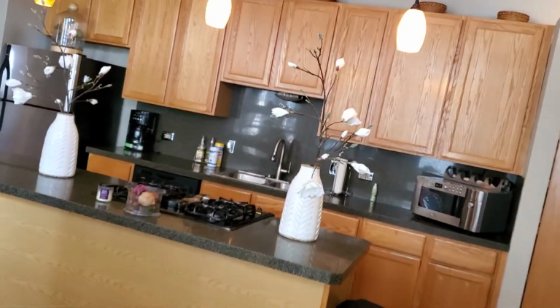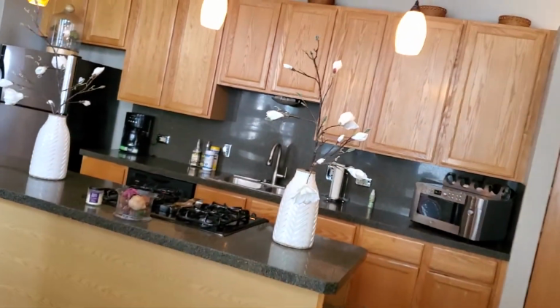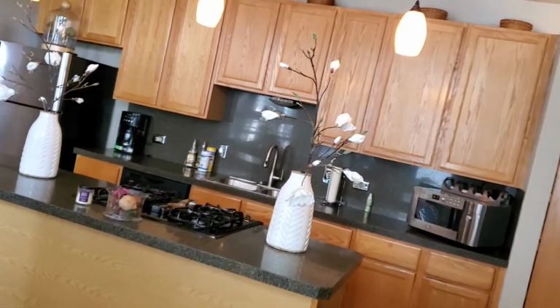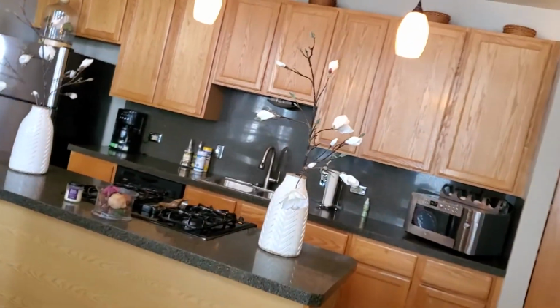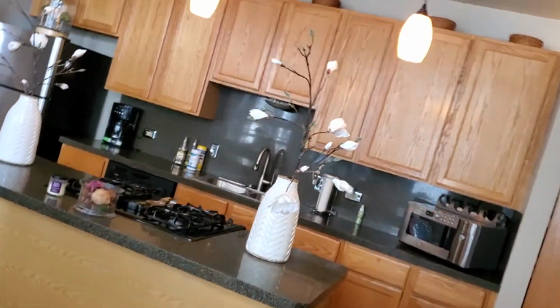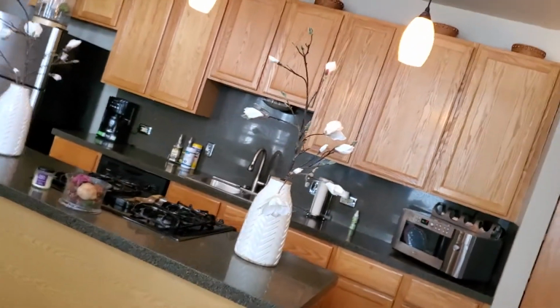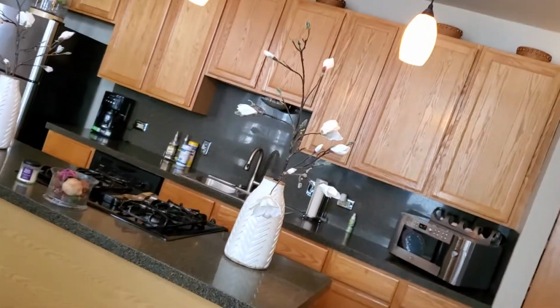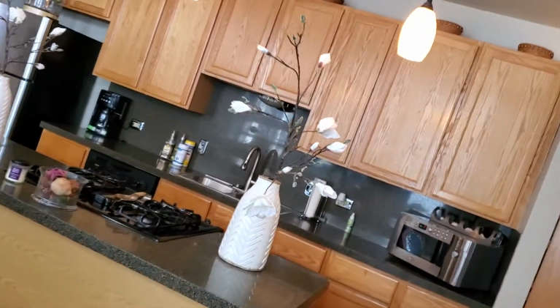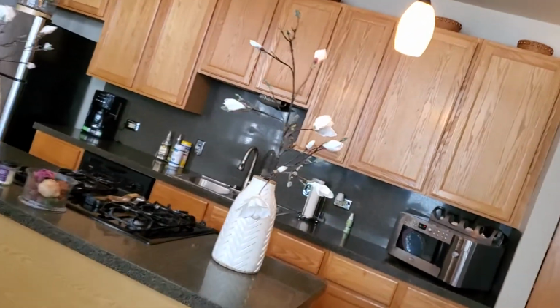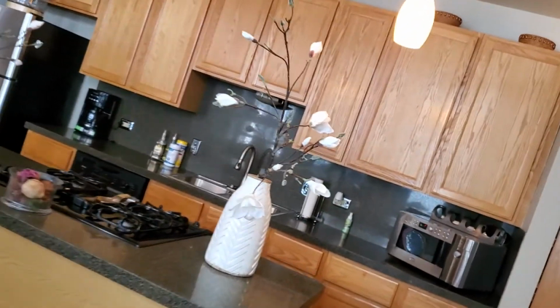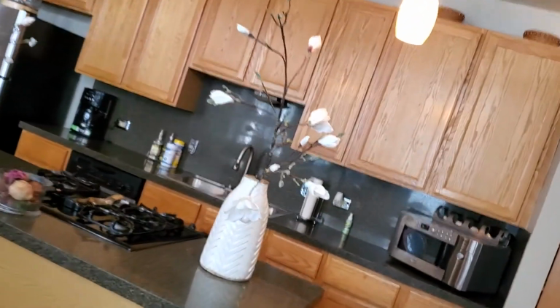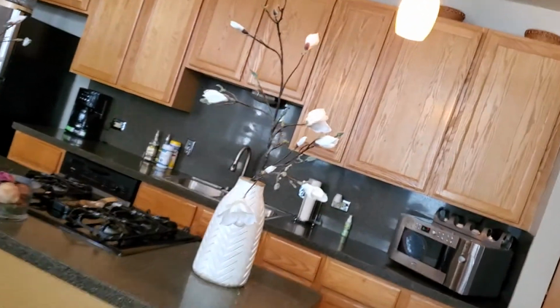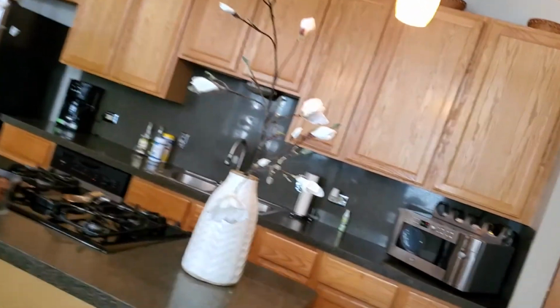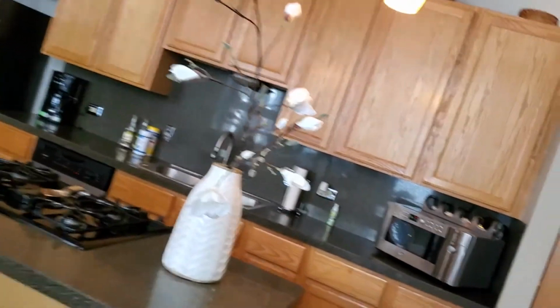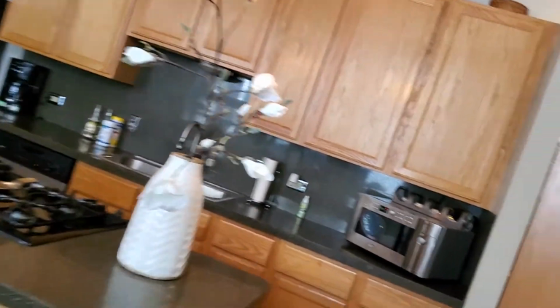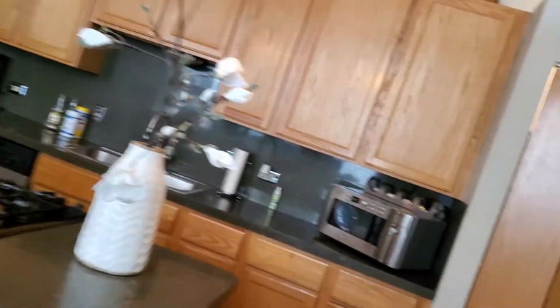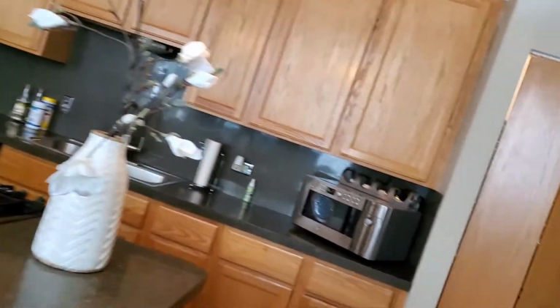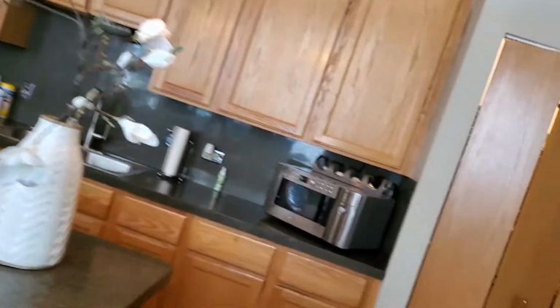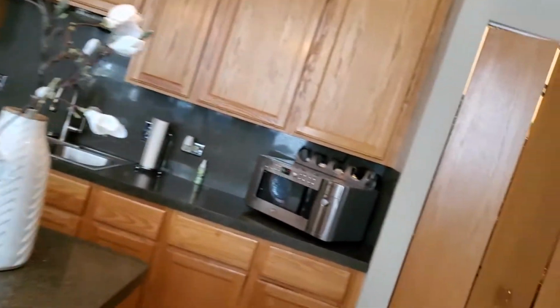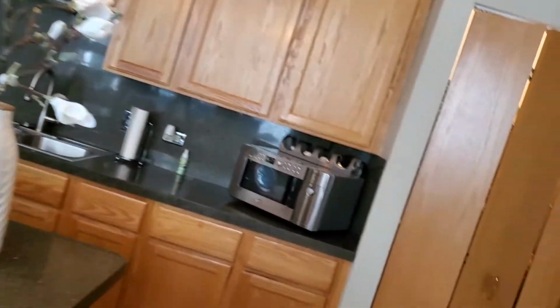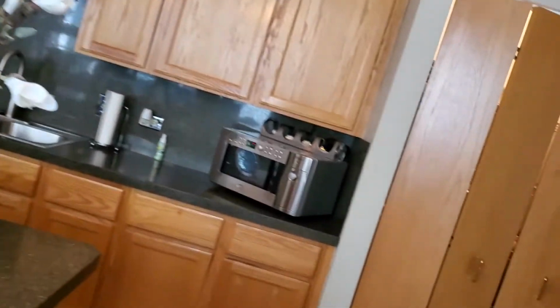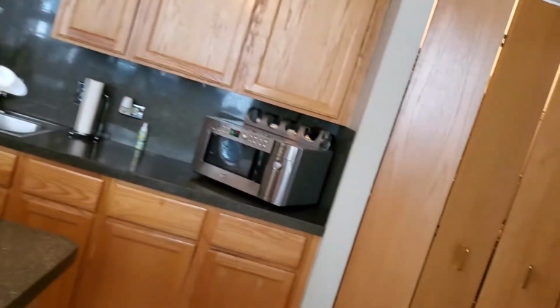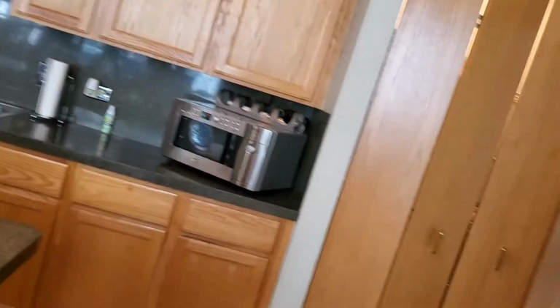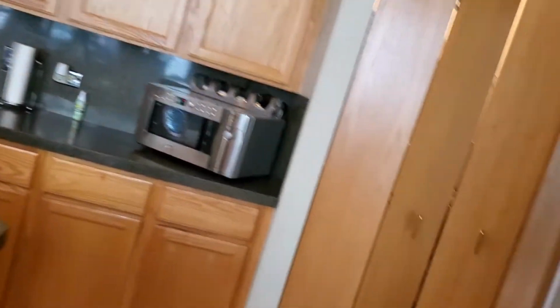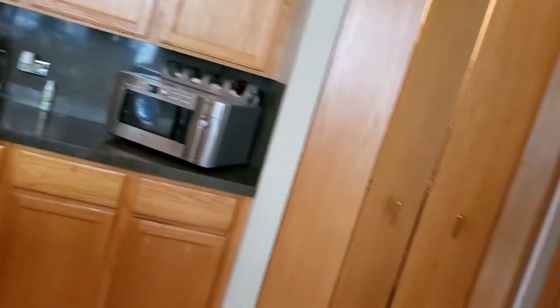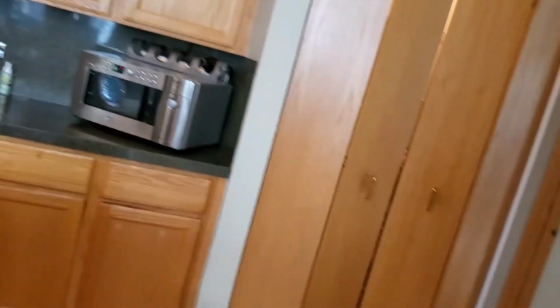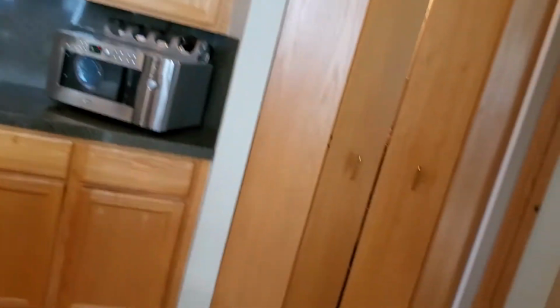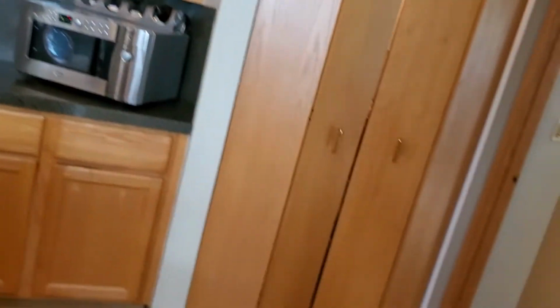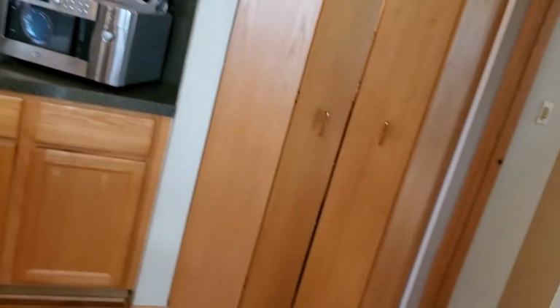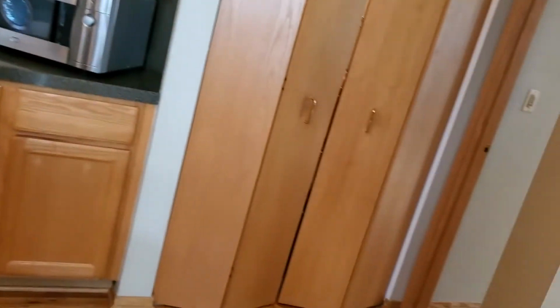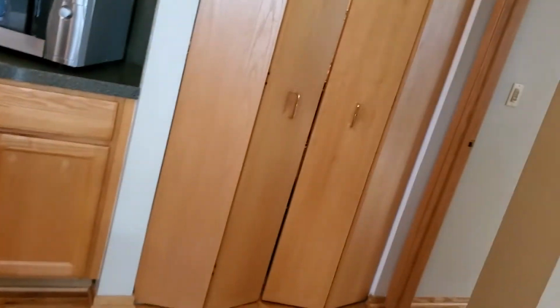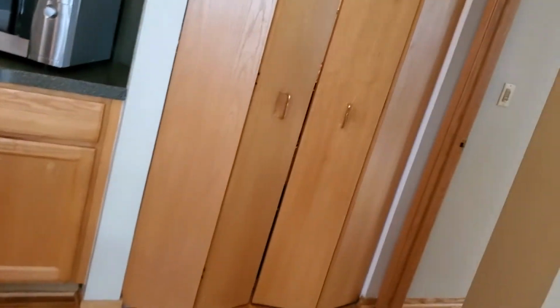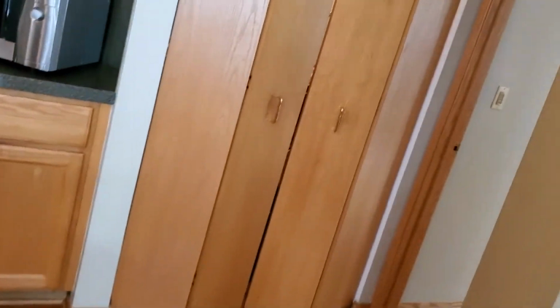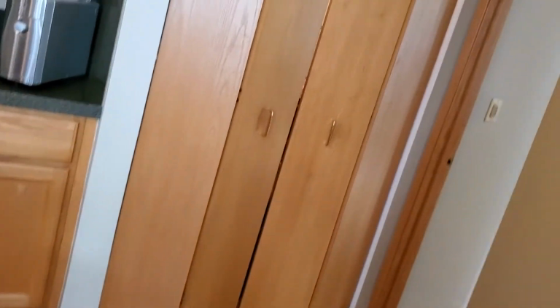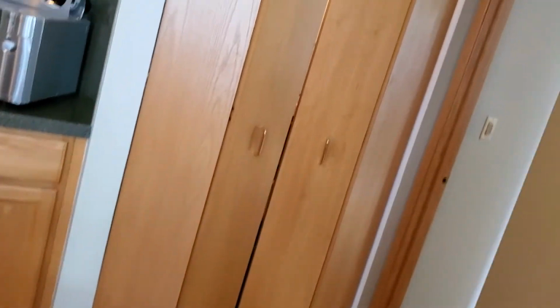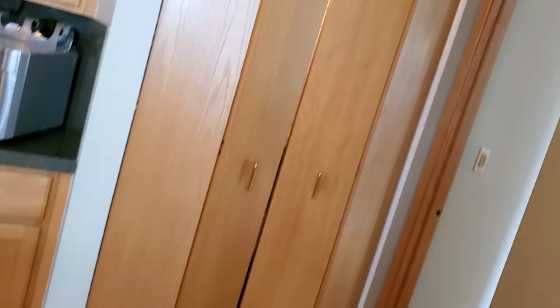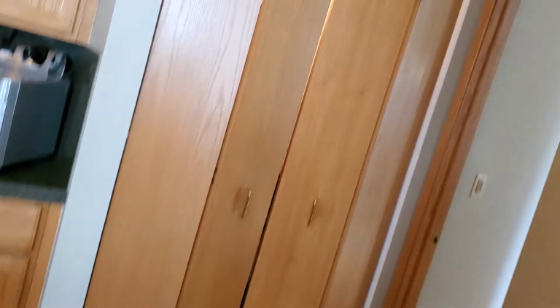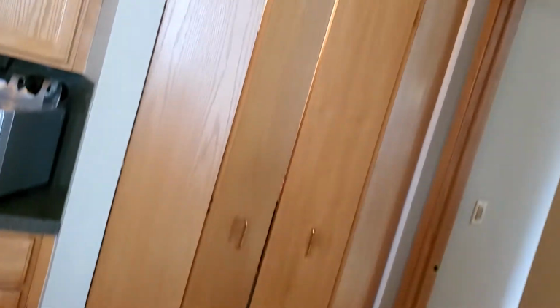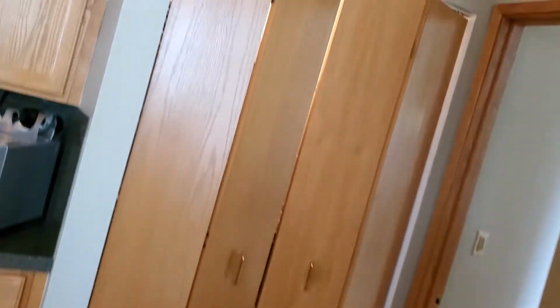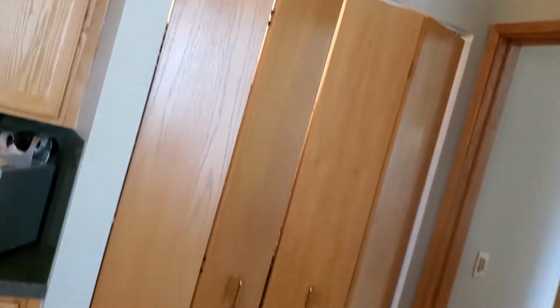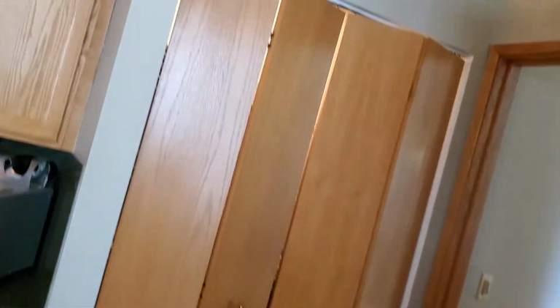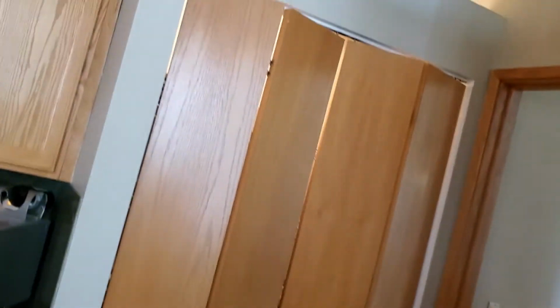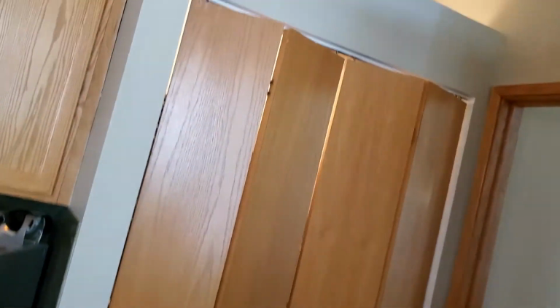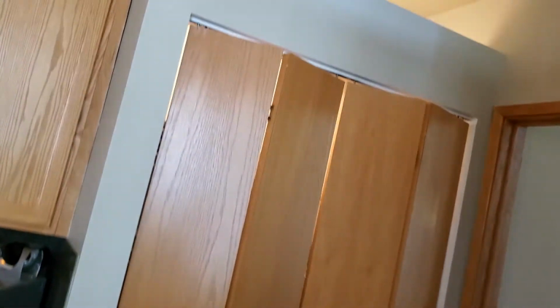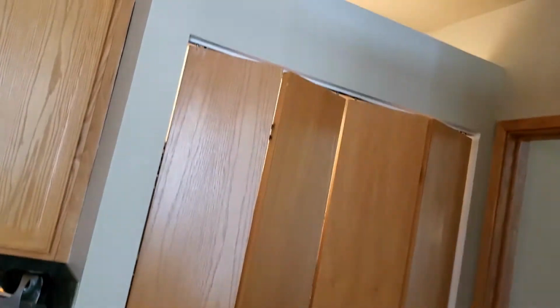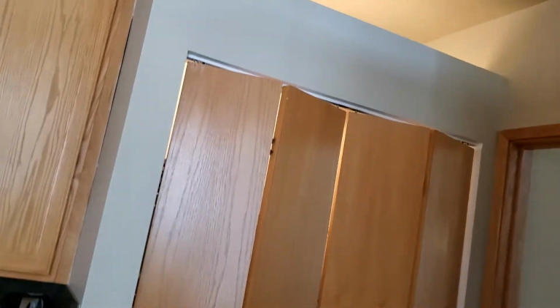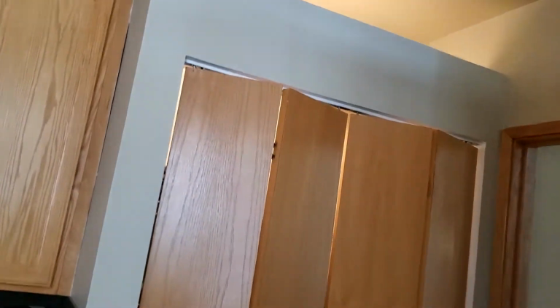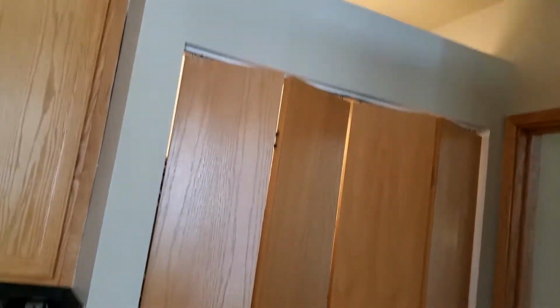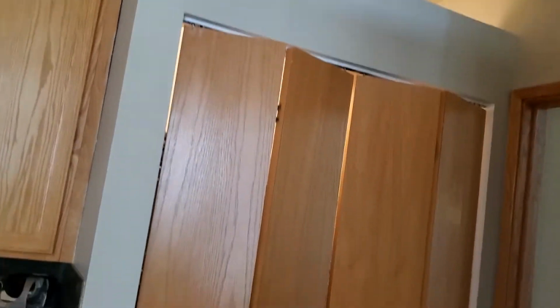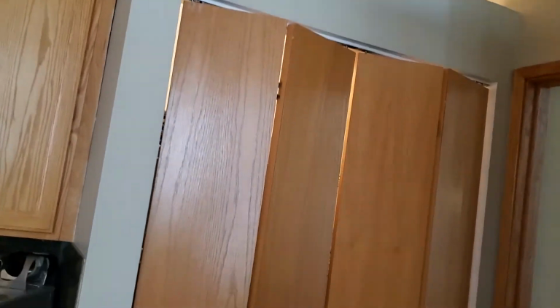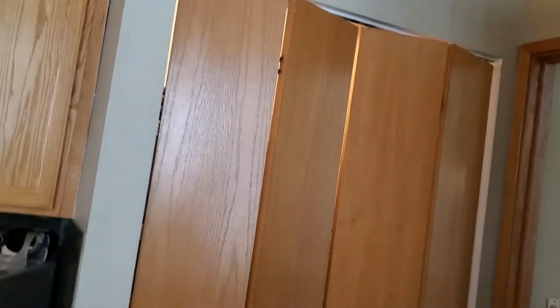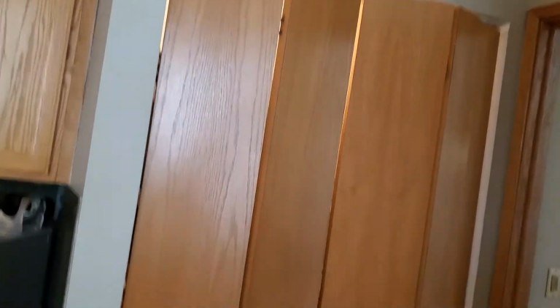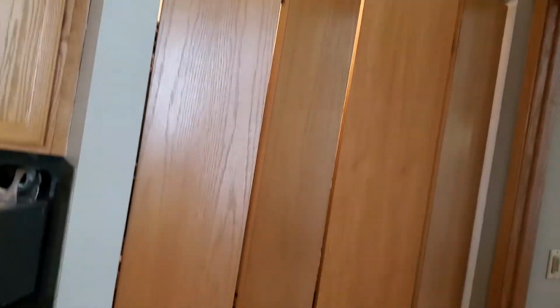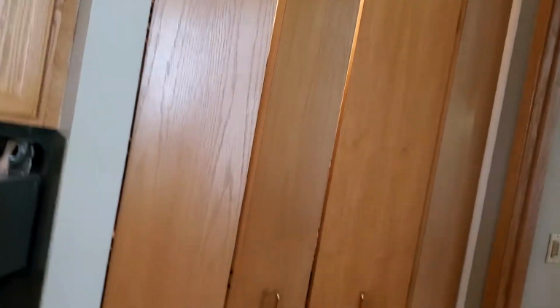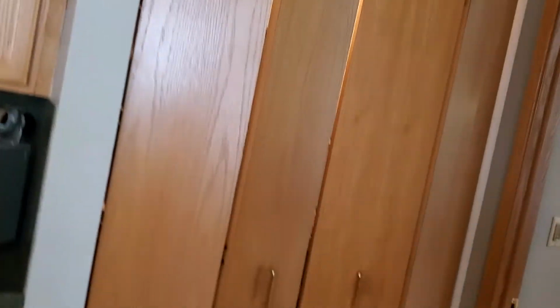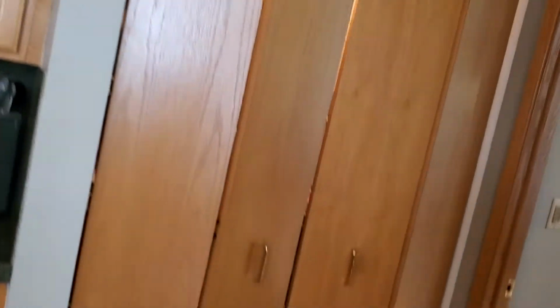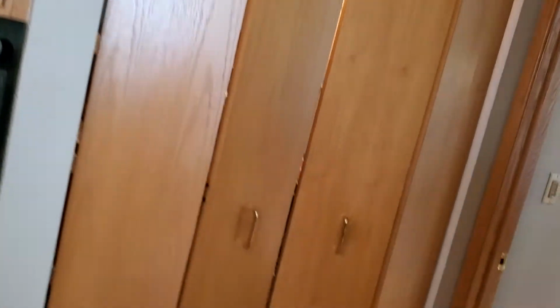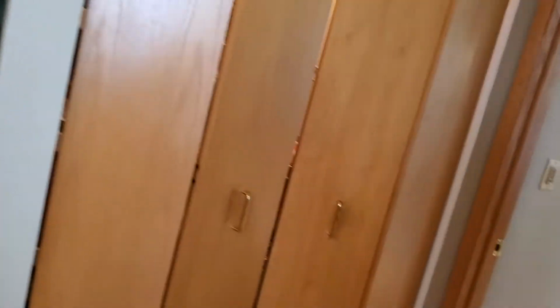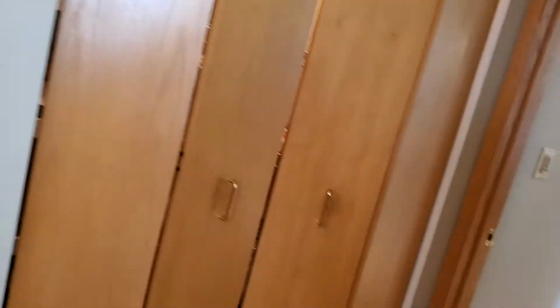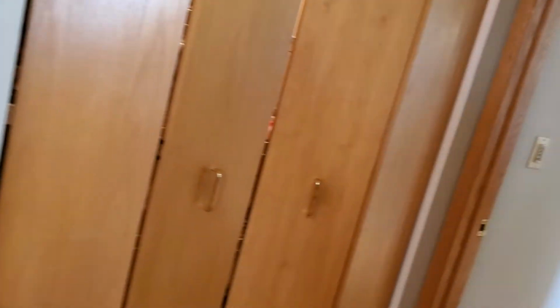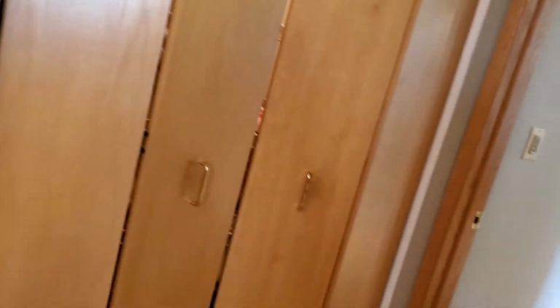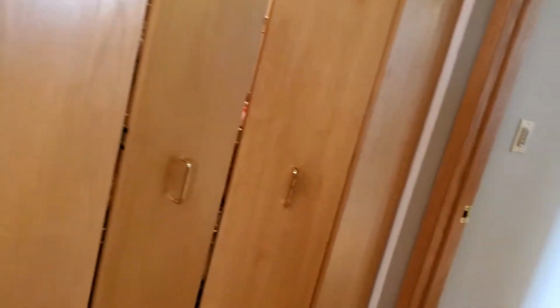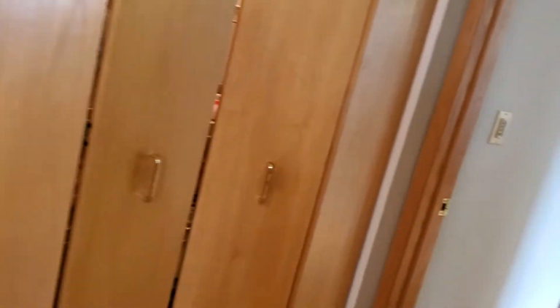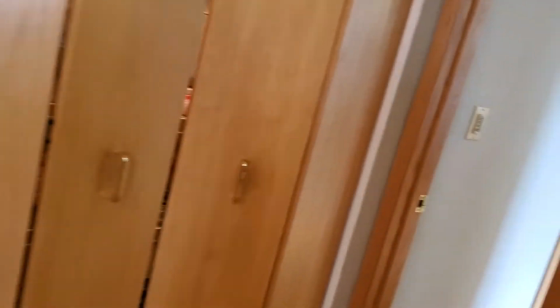The kitchen has a pantry cabinet, which is so convenient, and it's all spacious. This is a very large home.